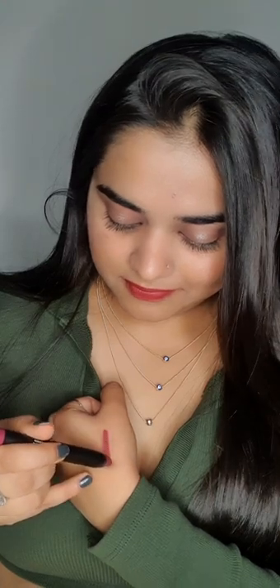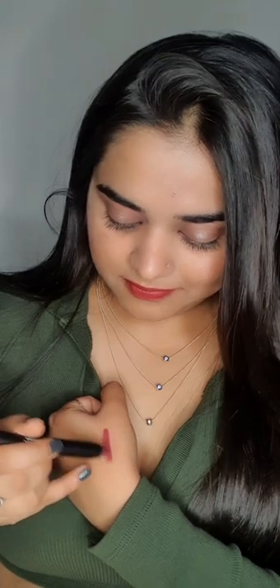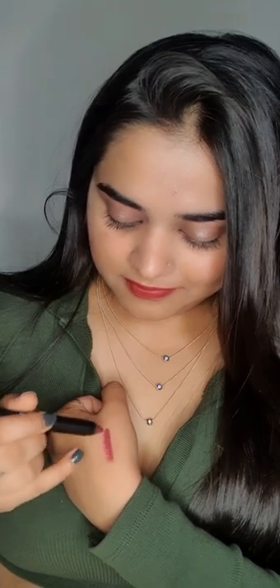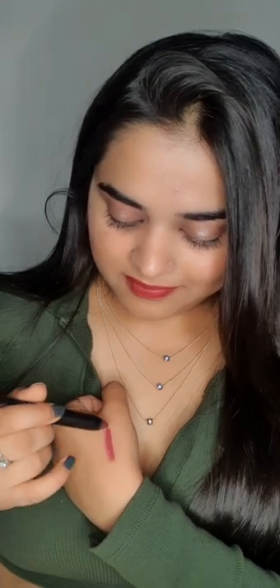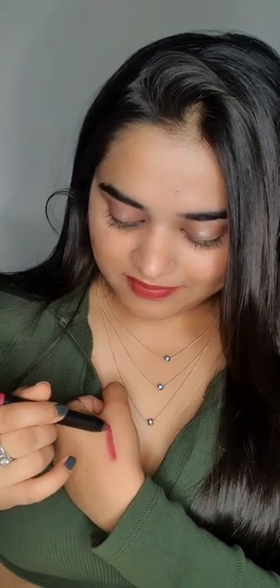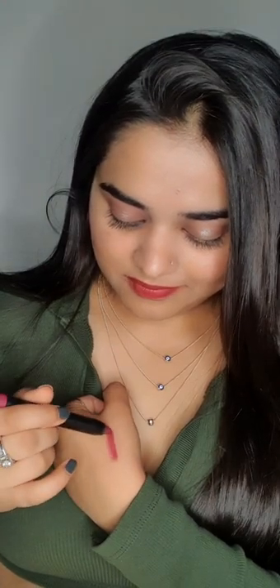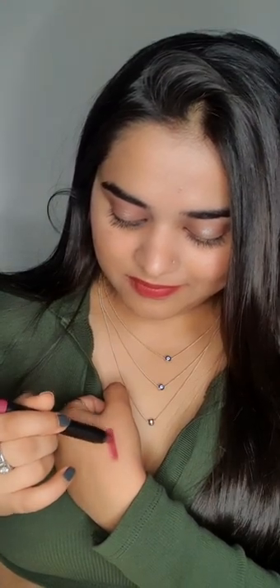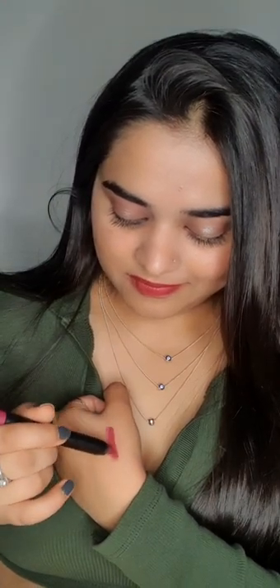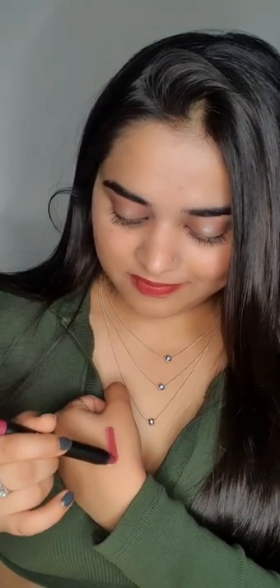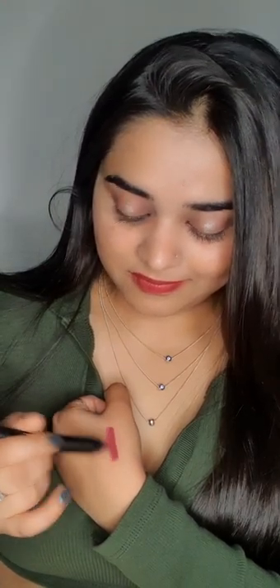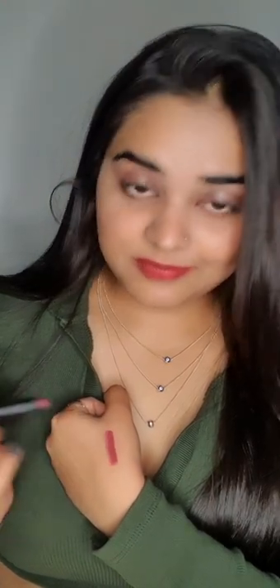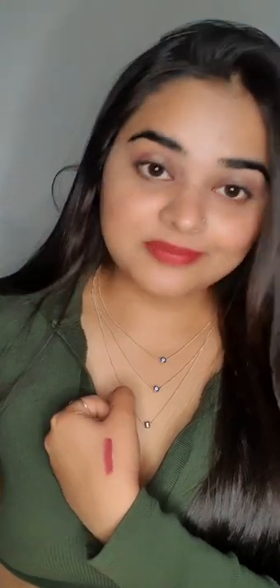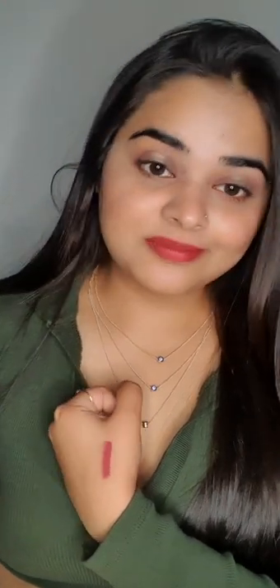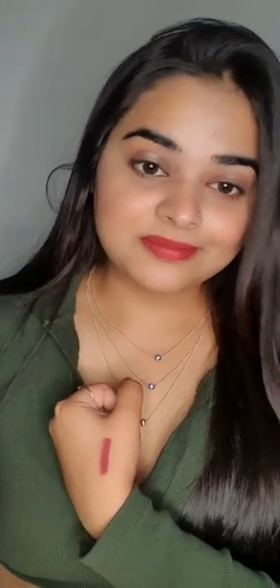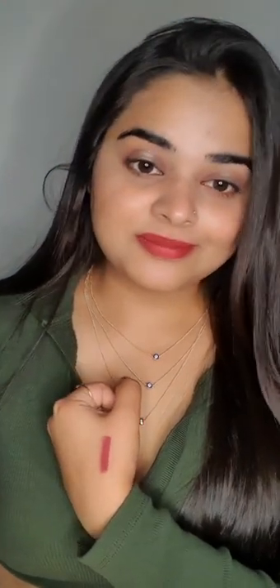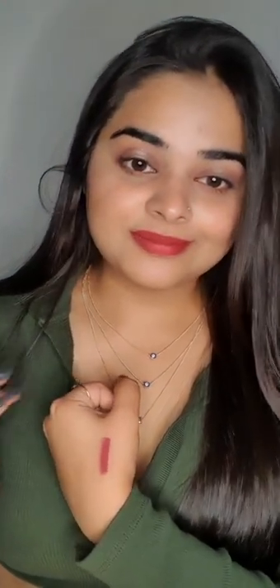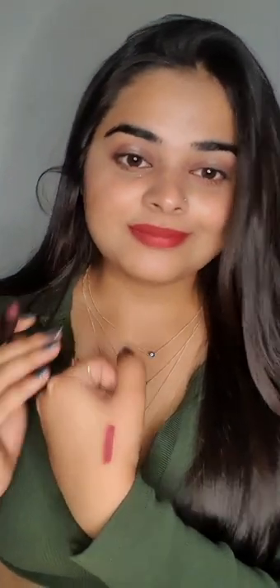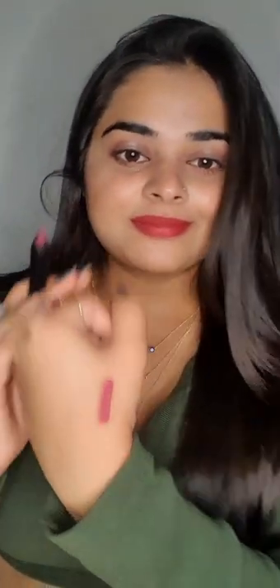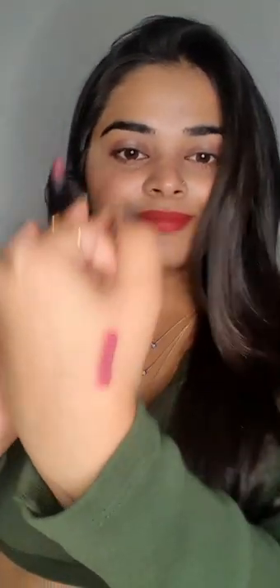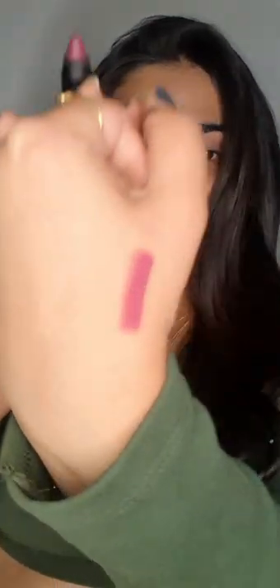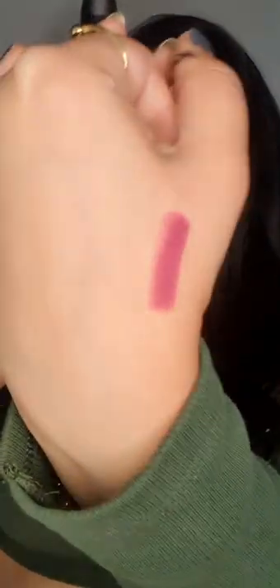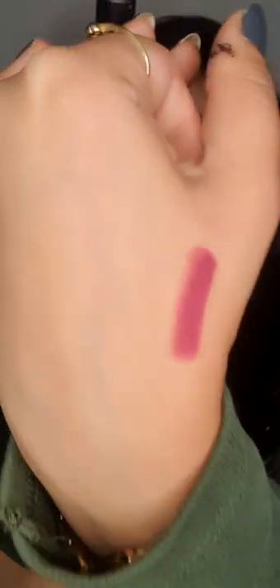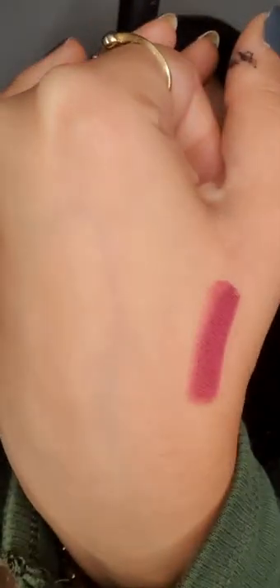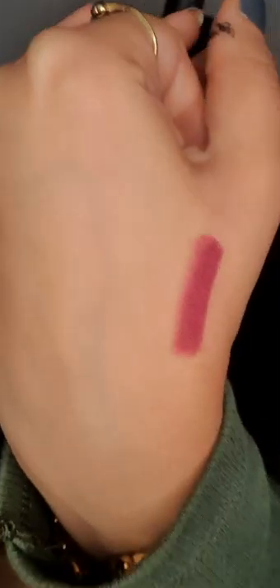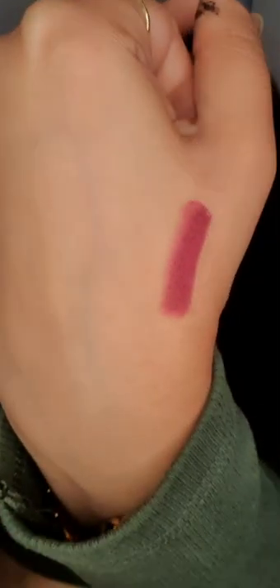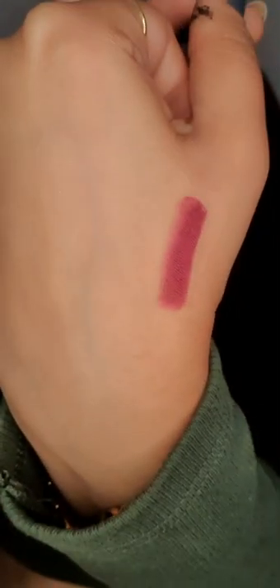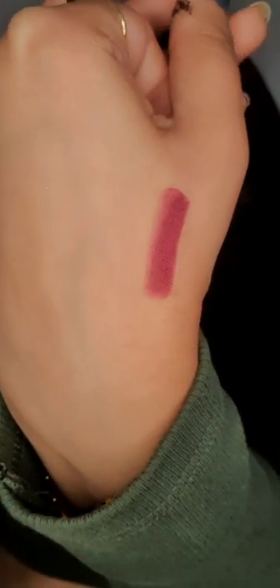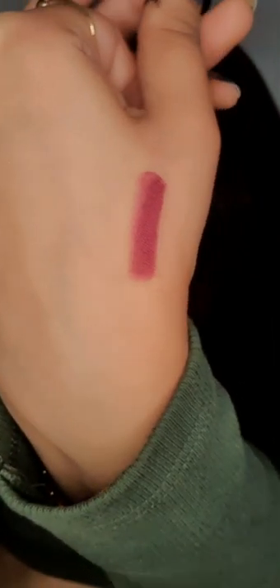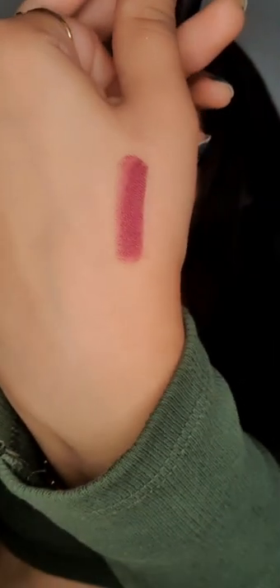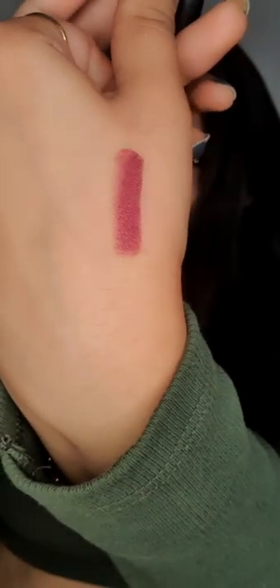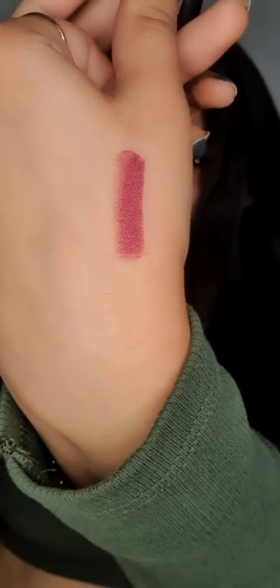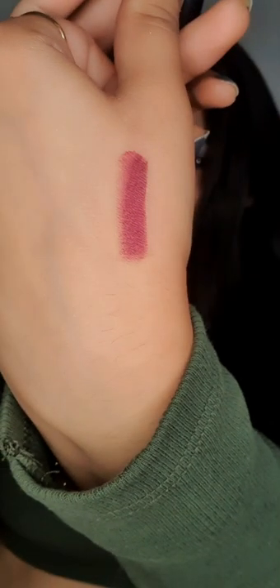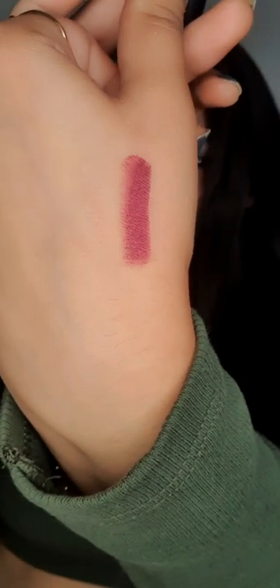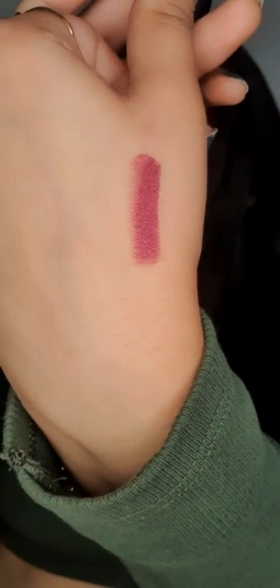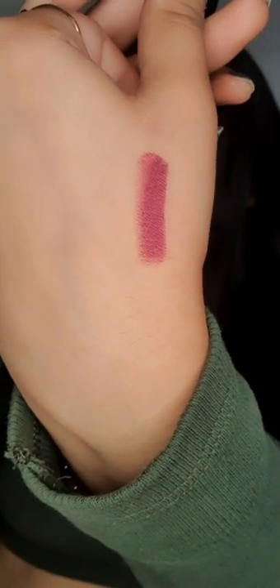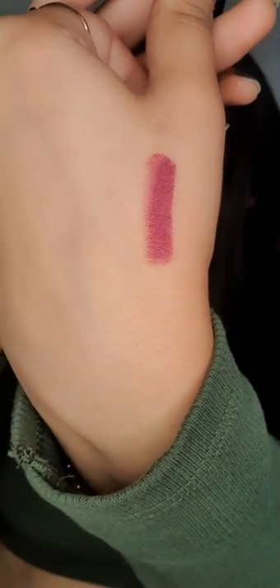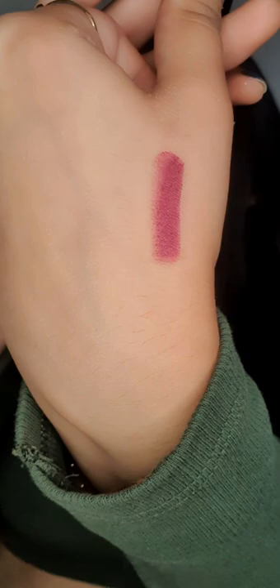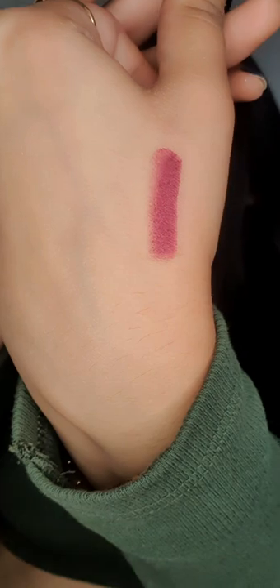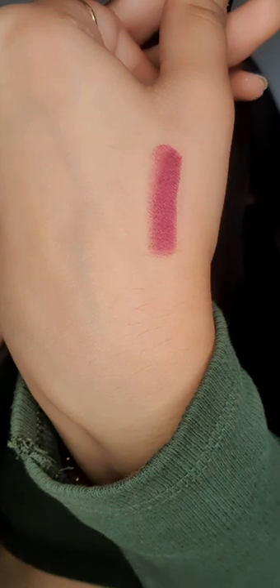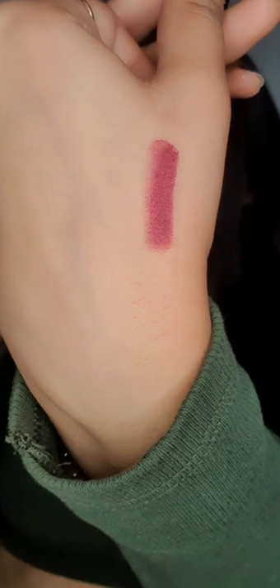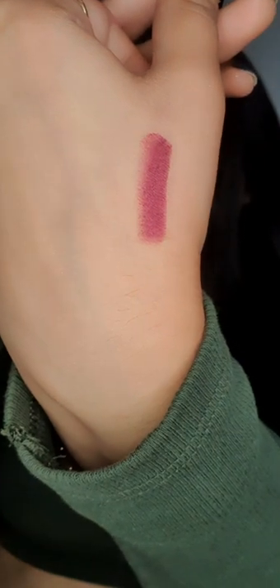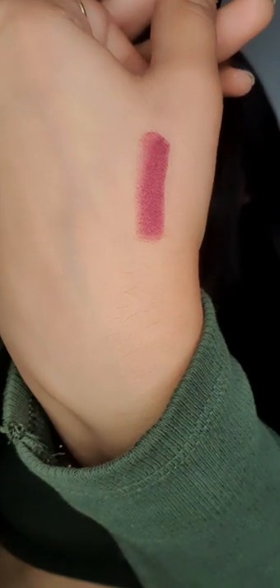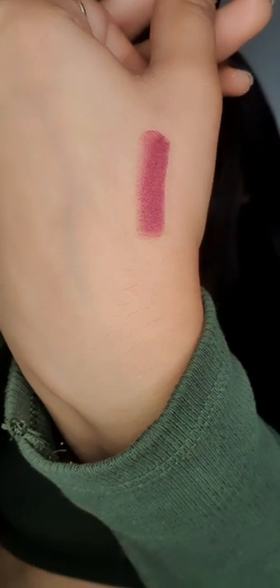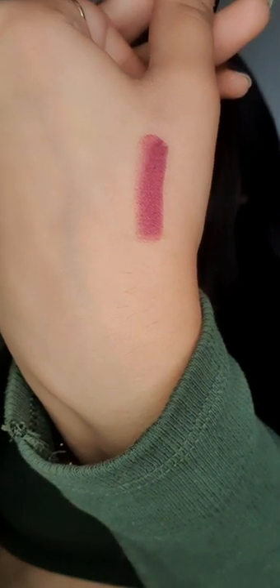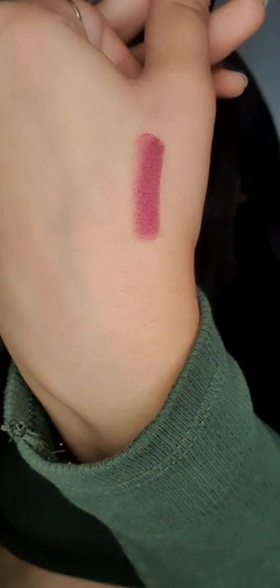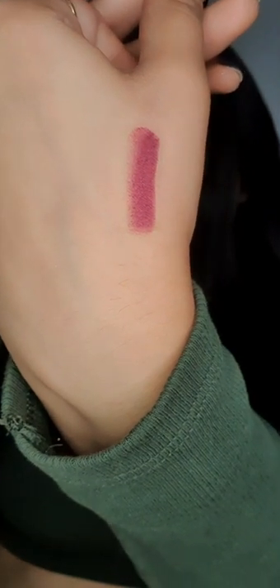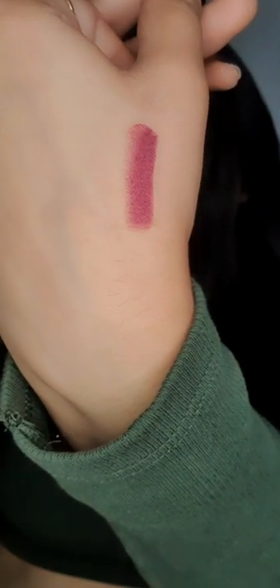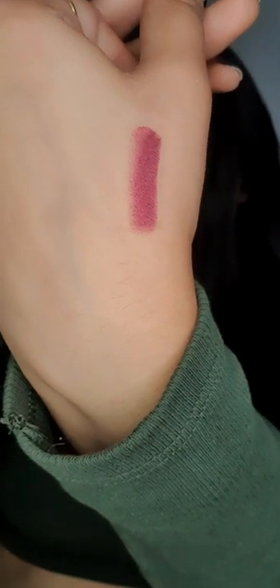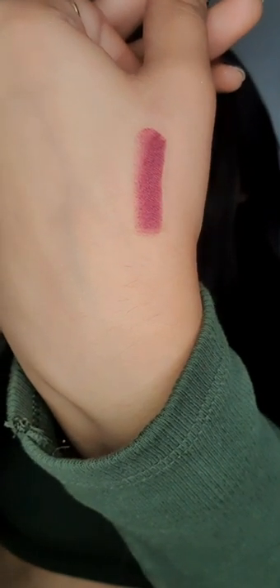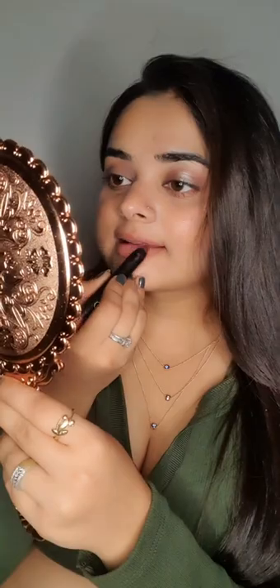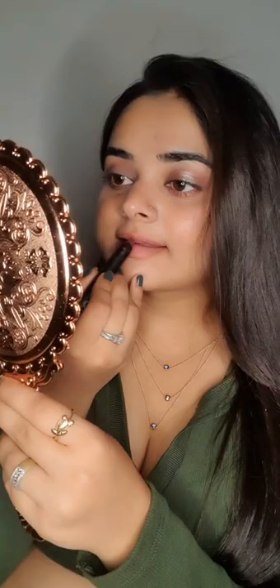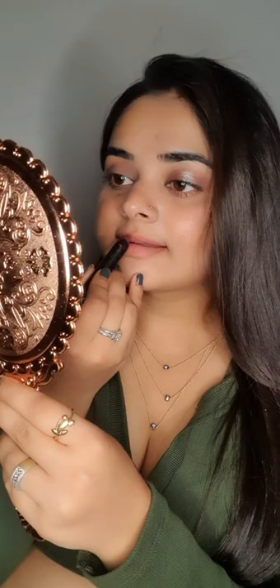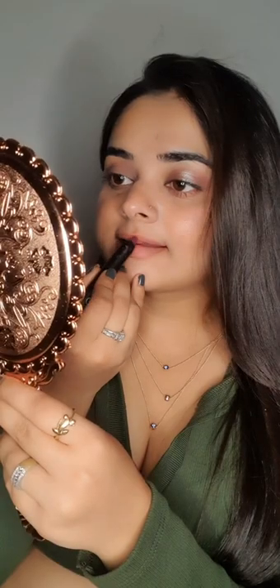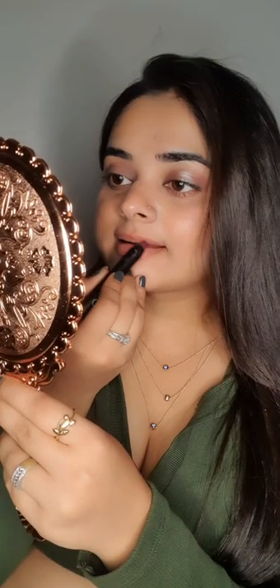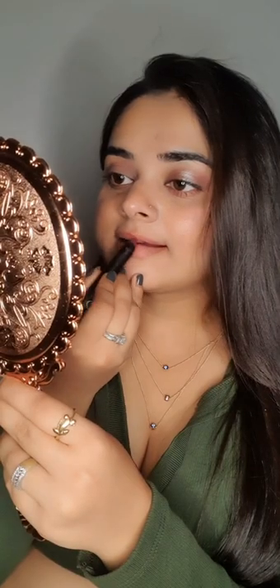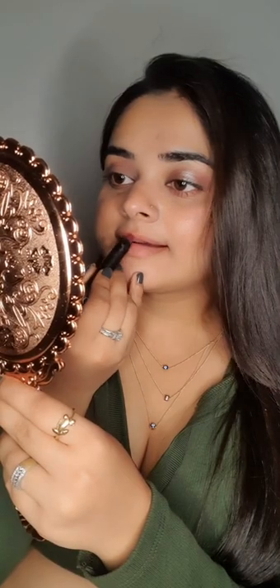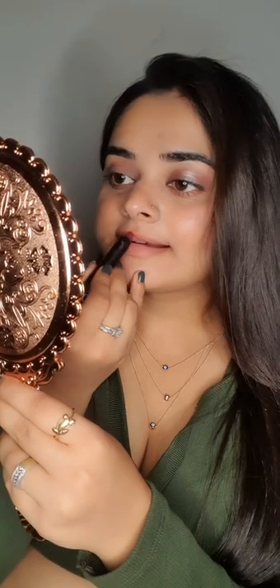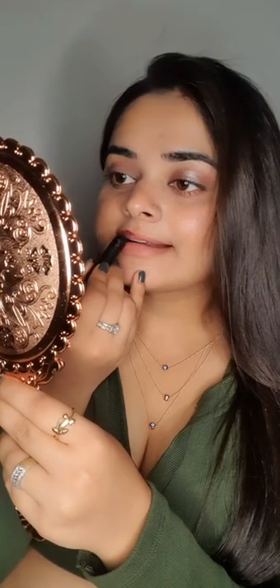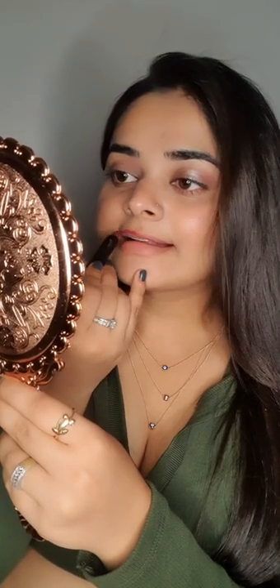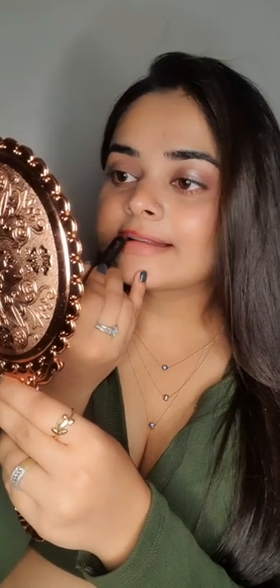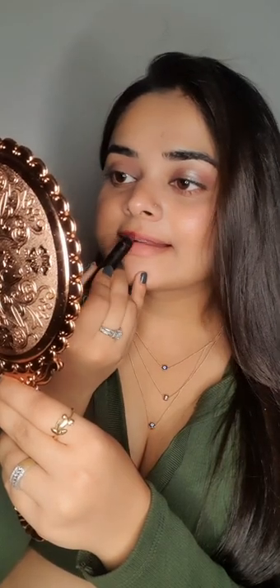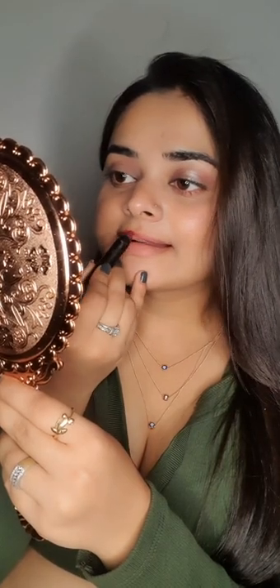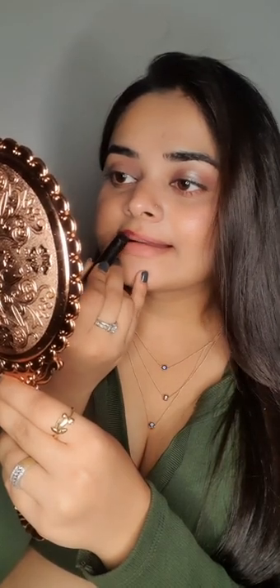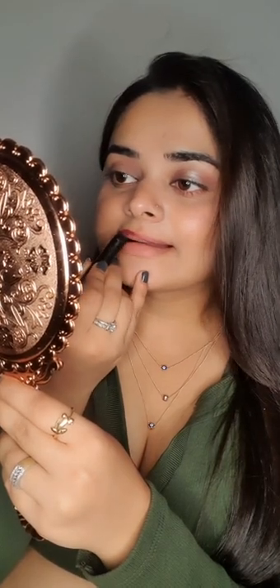It's a beautiful warm rose pink sort of color with a tint of violet, and it suits all skin tones. This shade instantly brightens up your face.